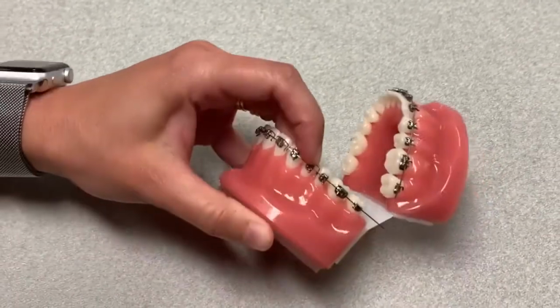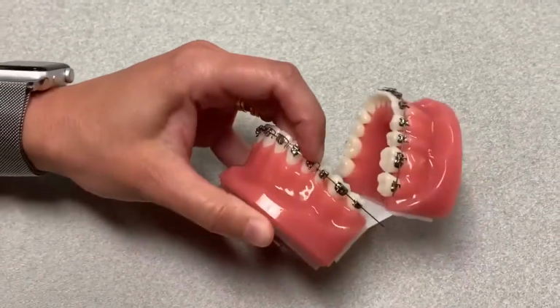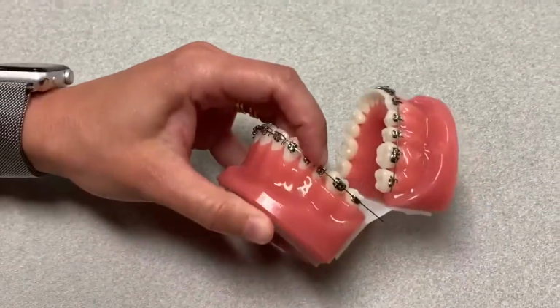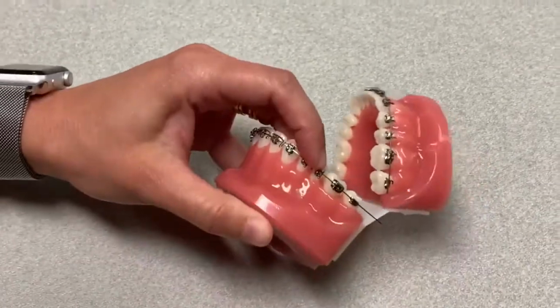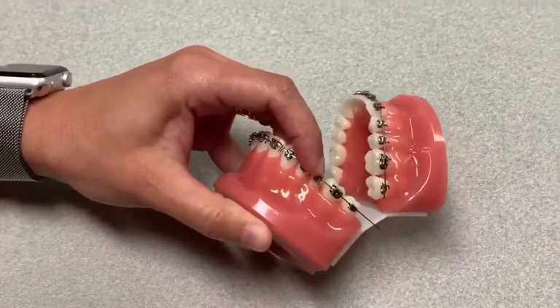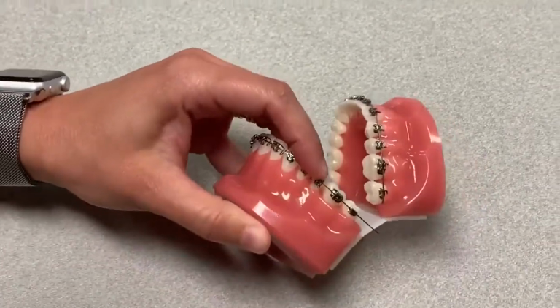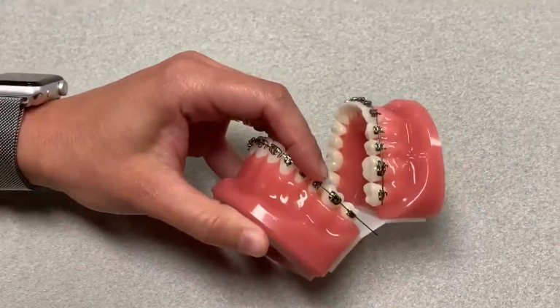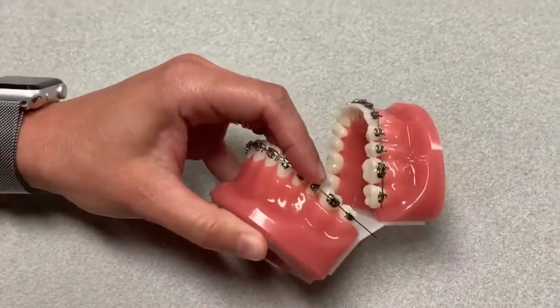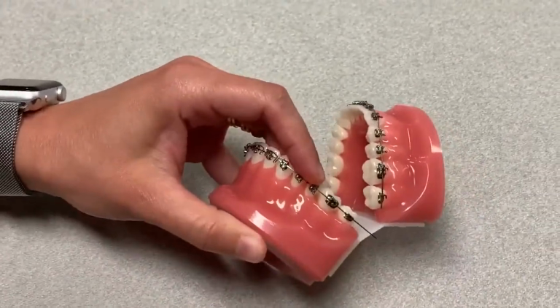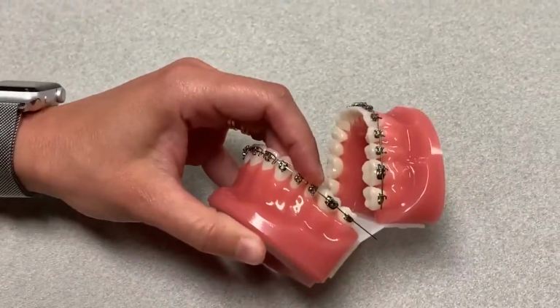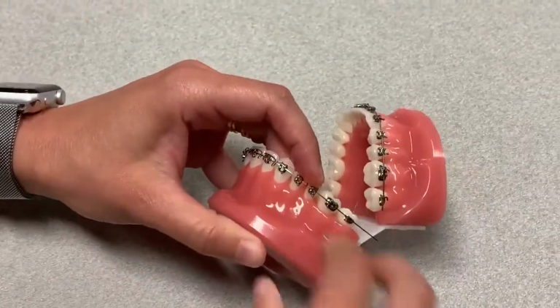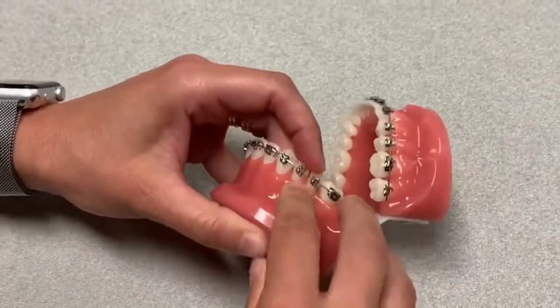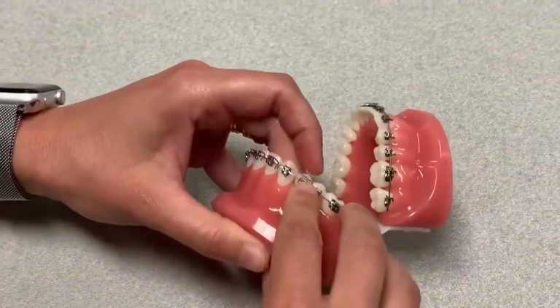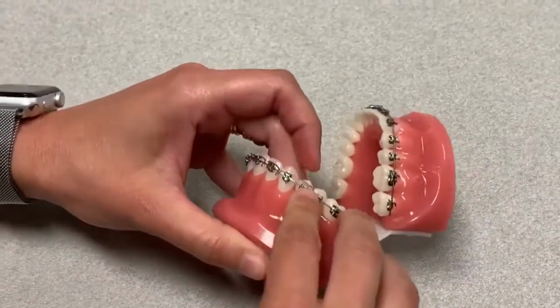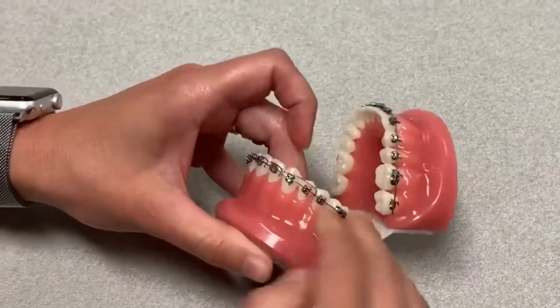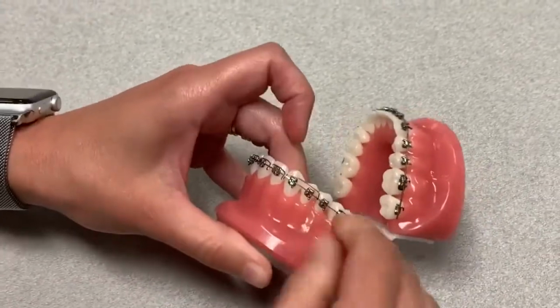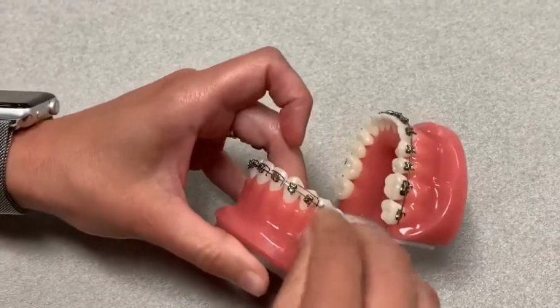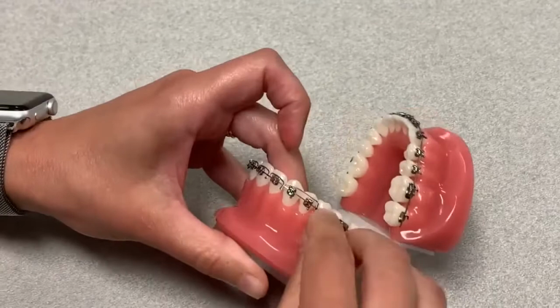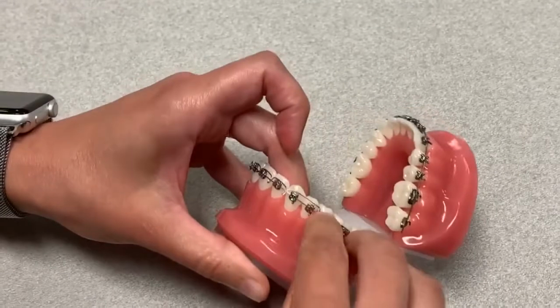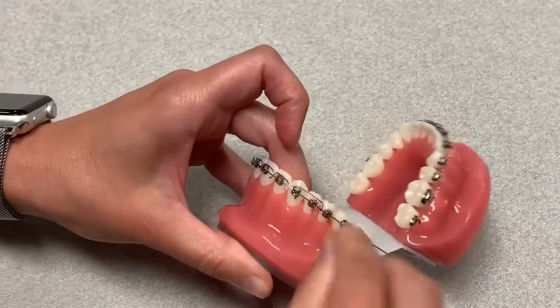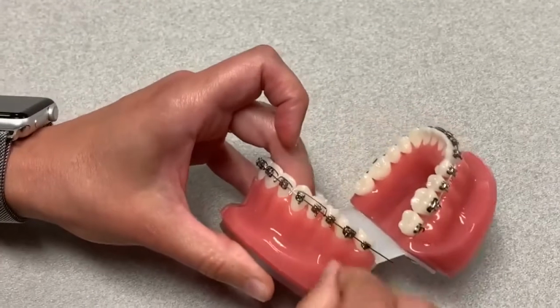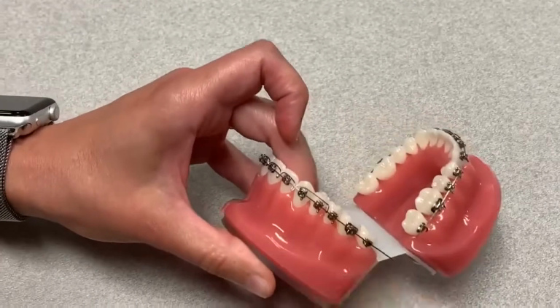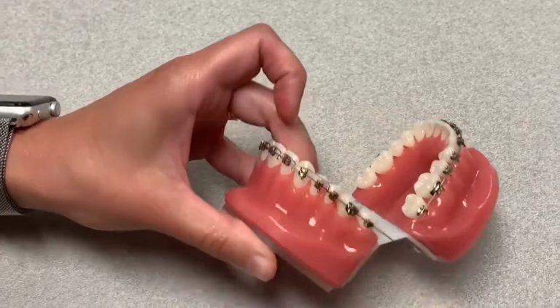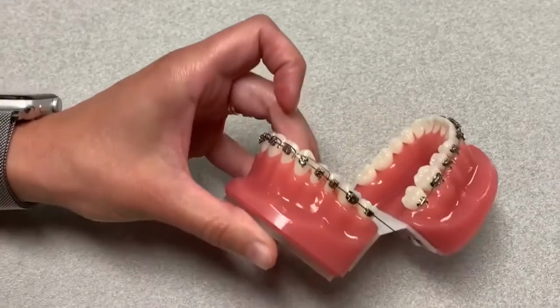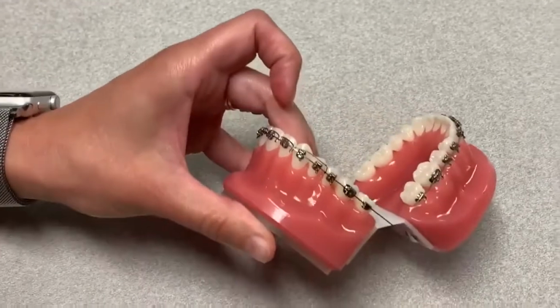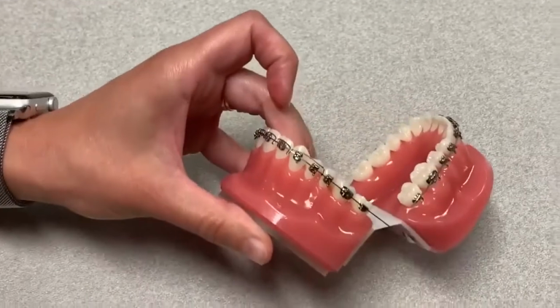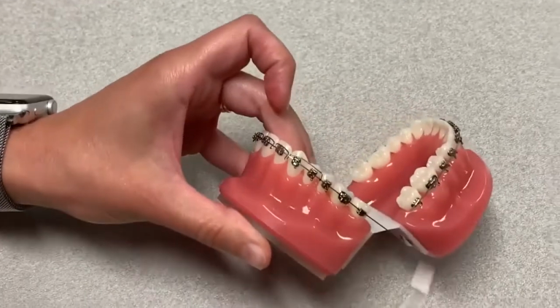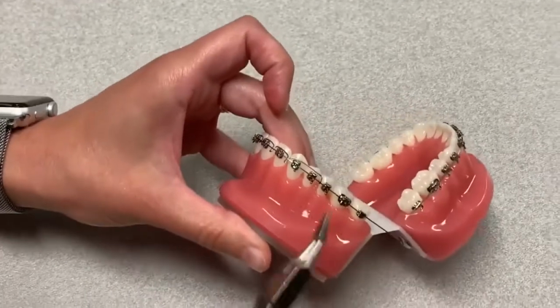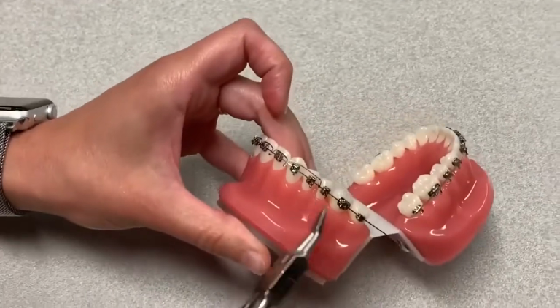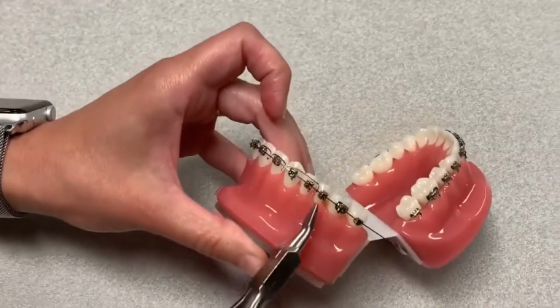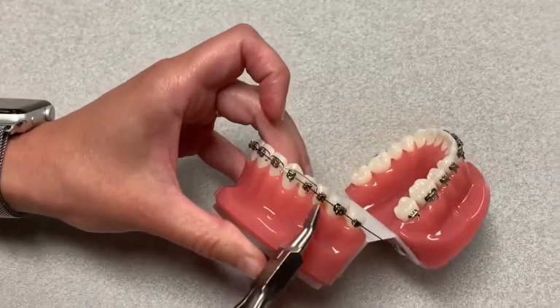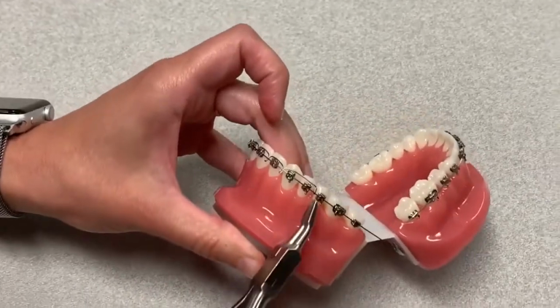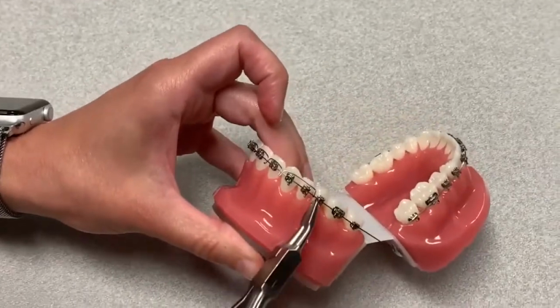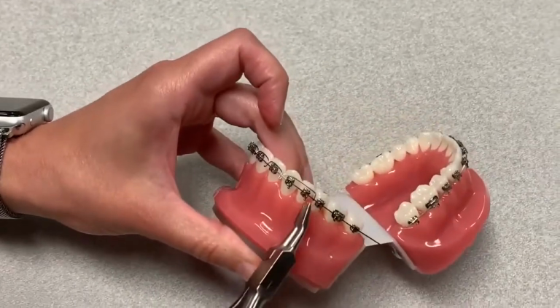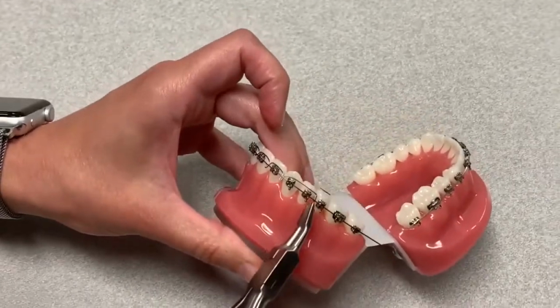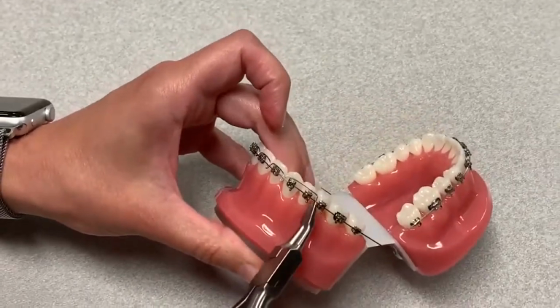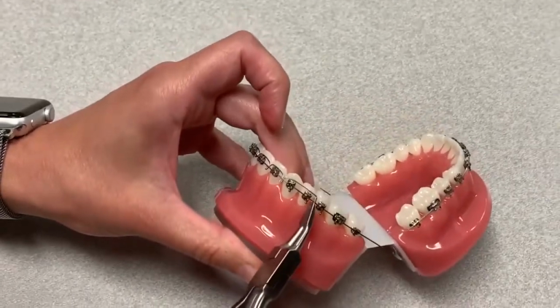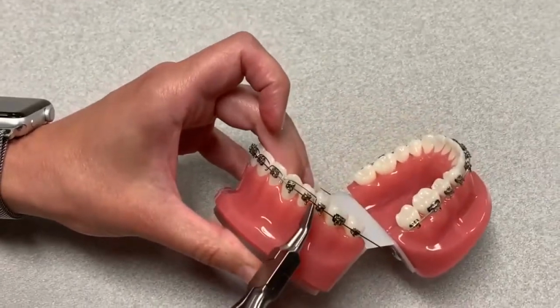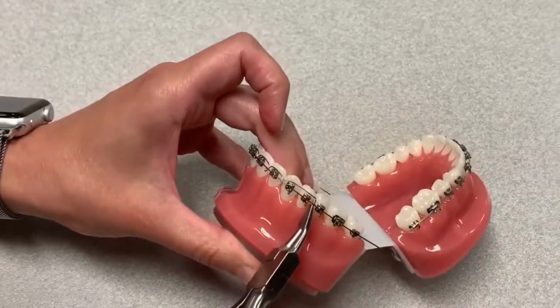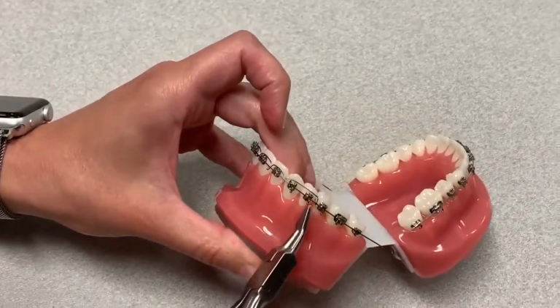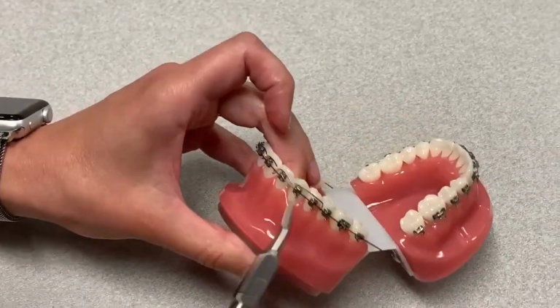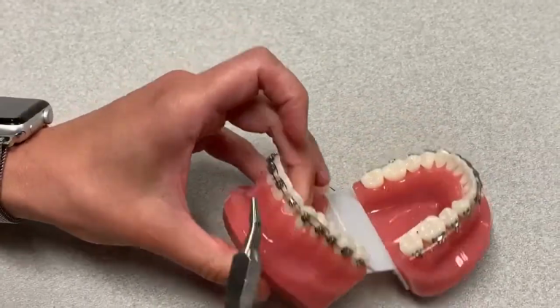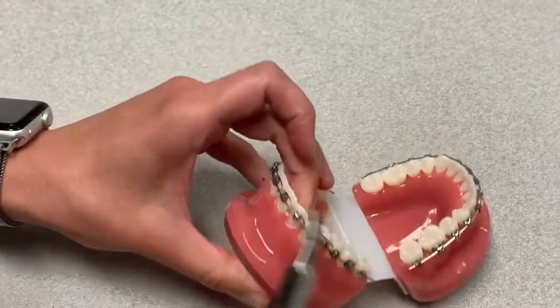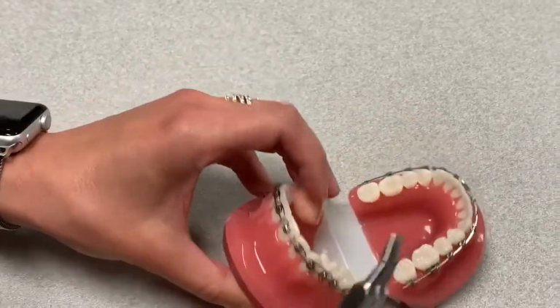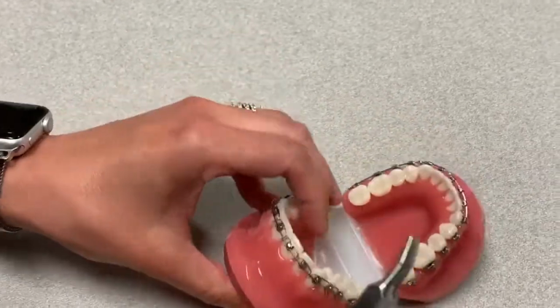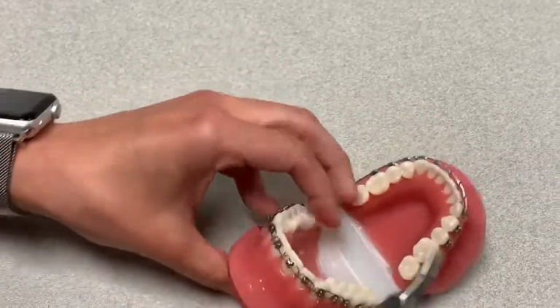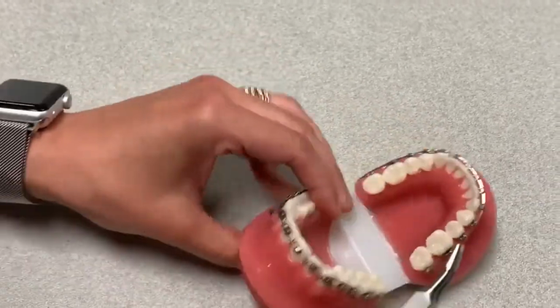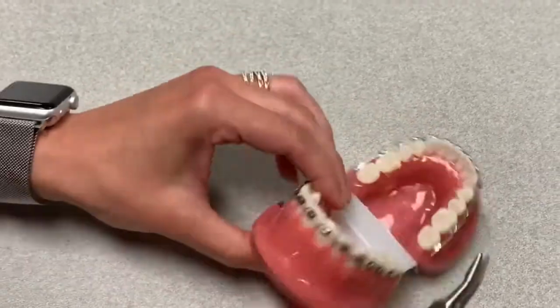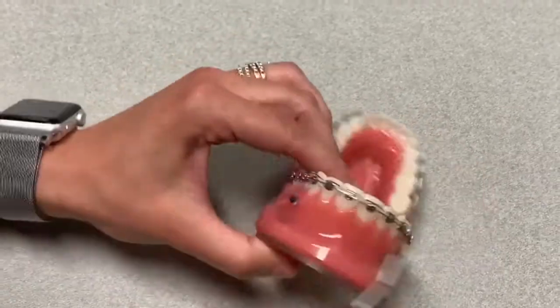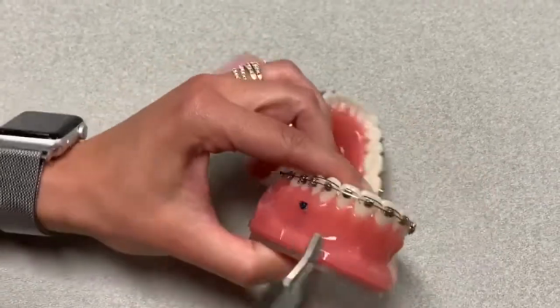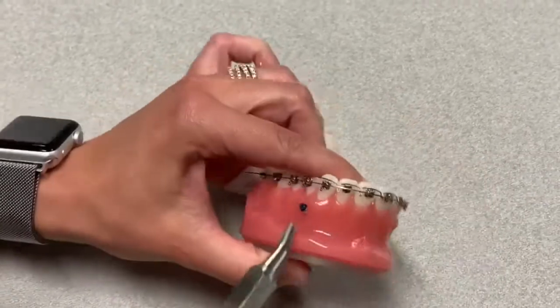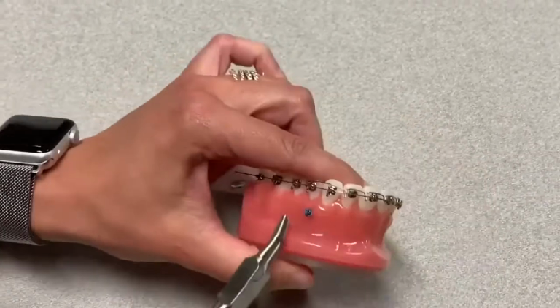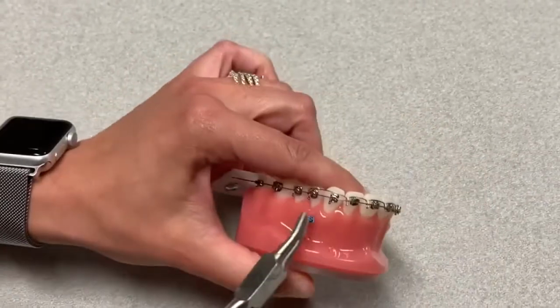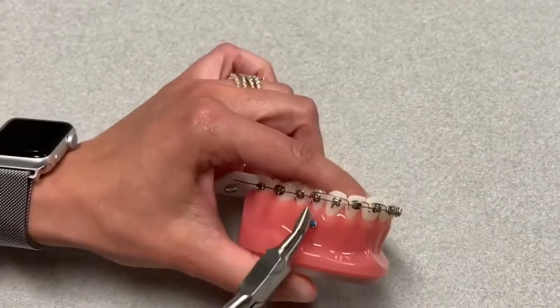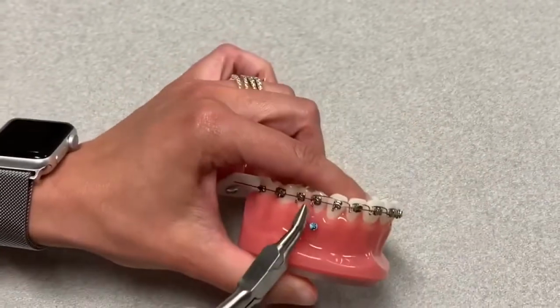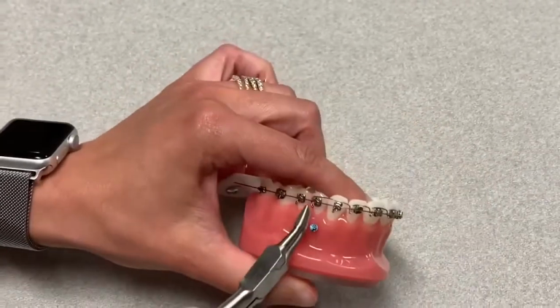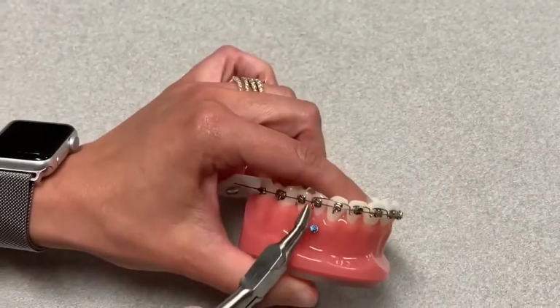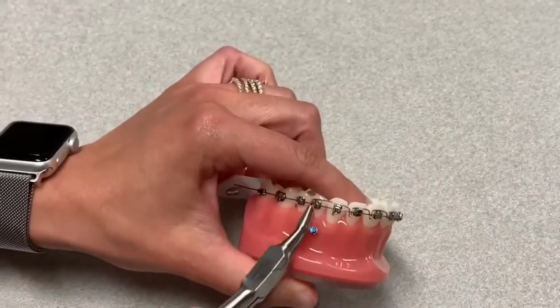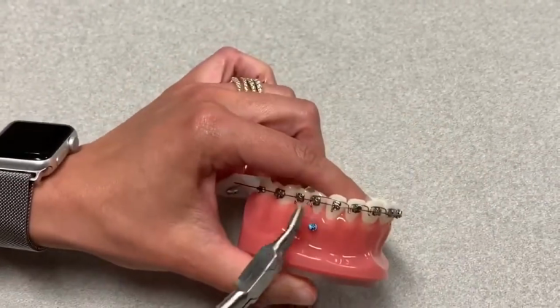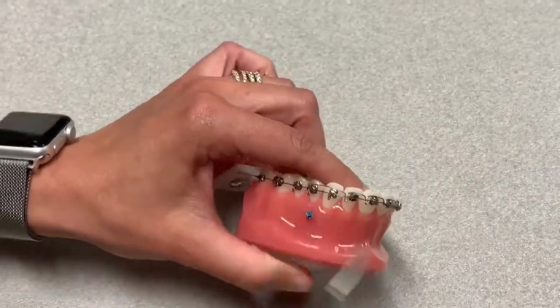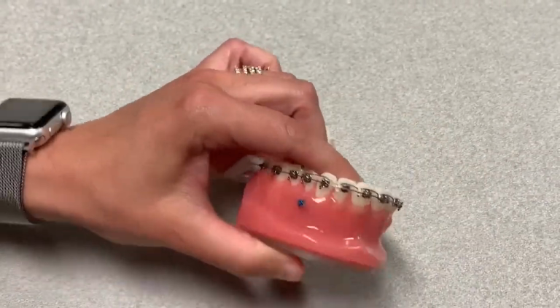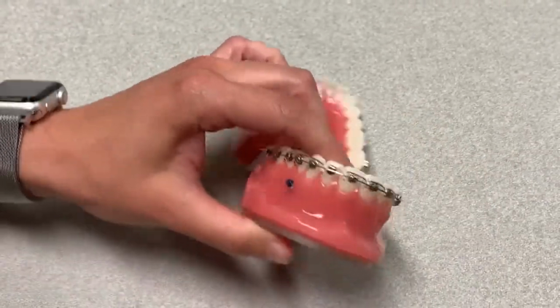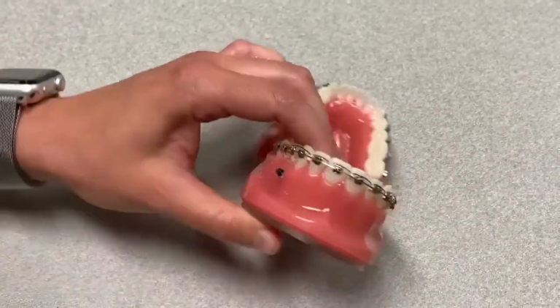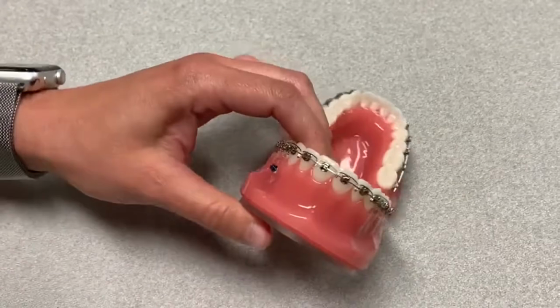So now you would go through and you would crimp here, and crimp the other side.